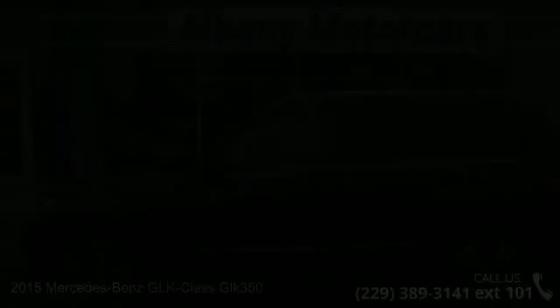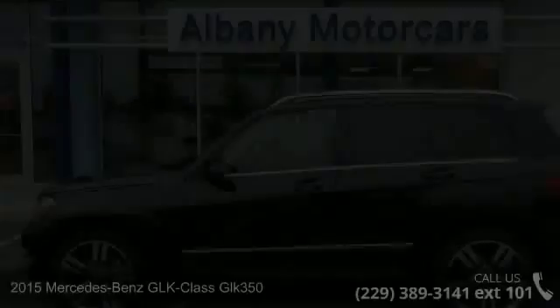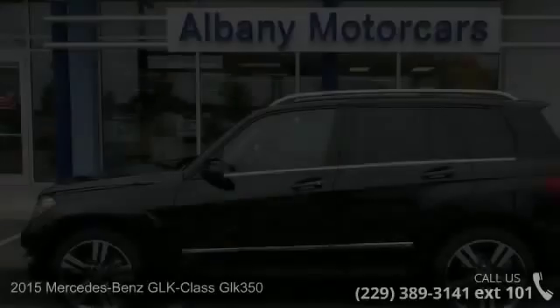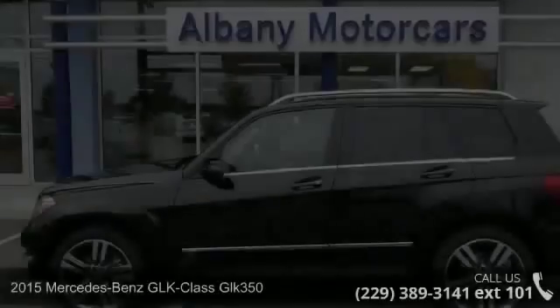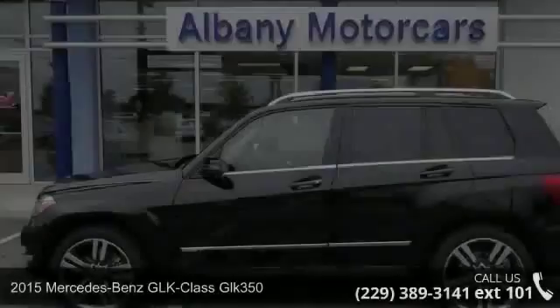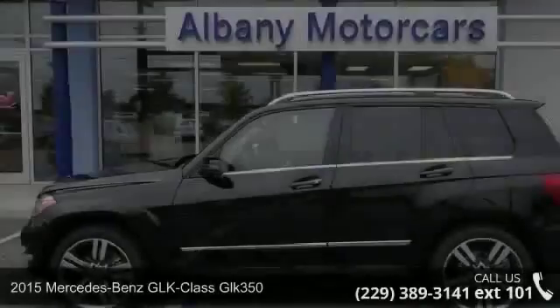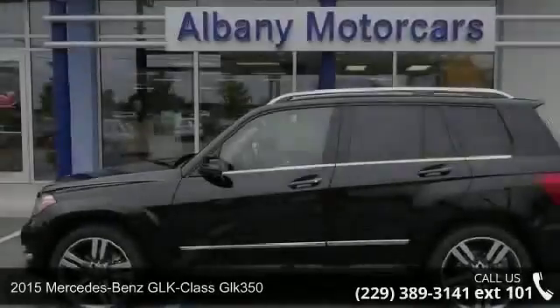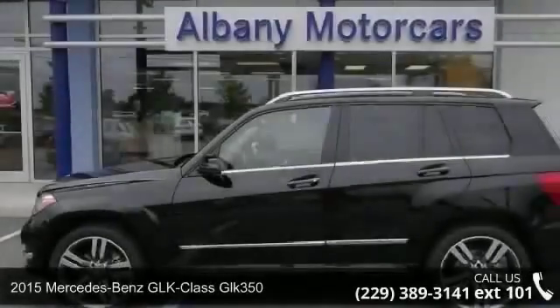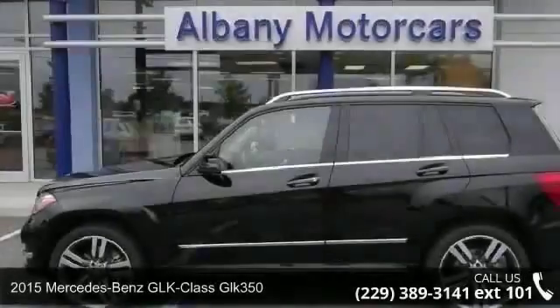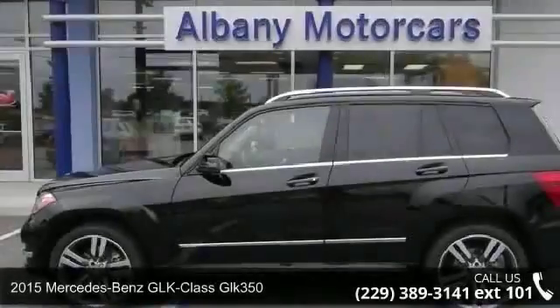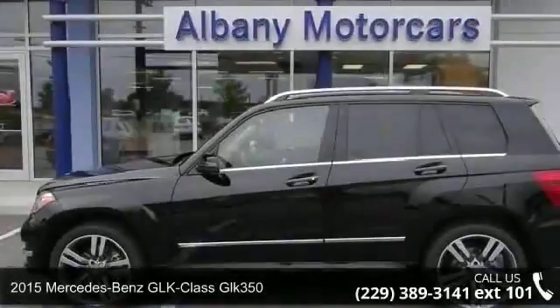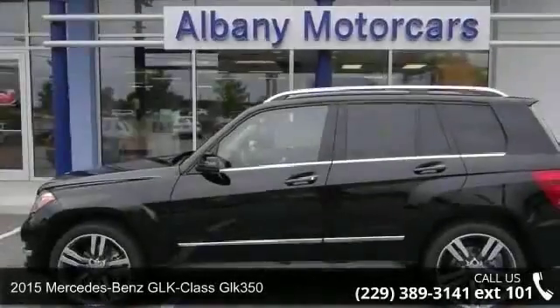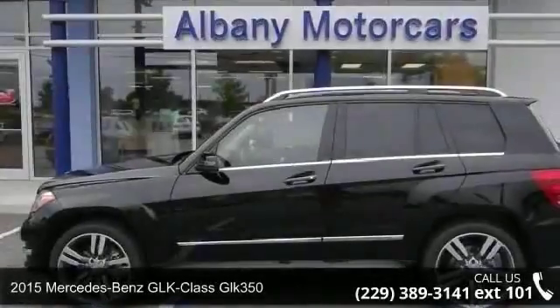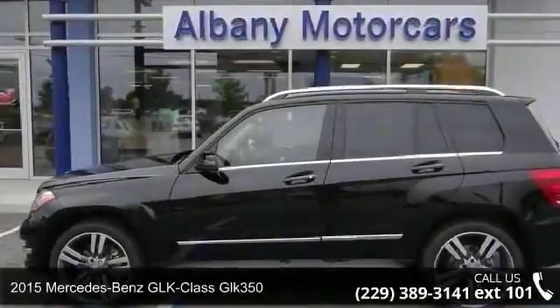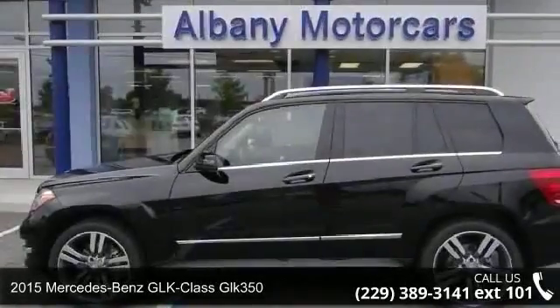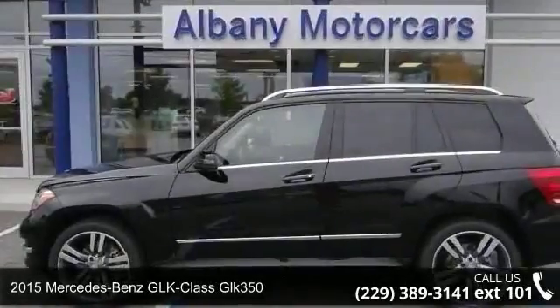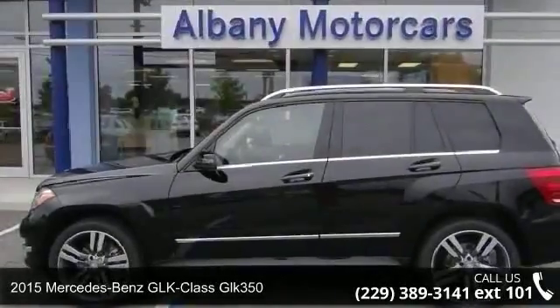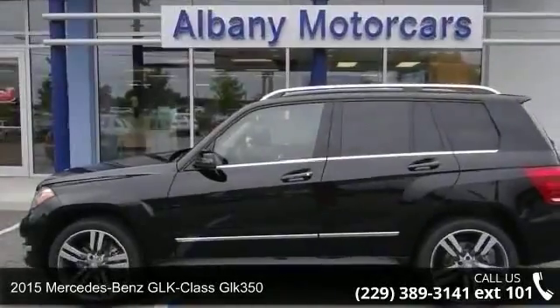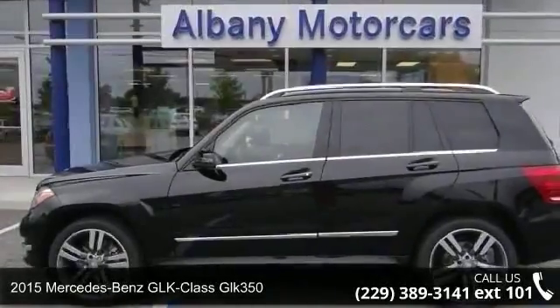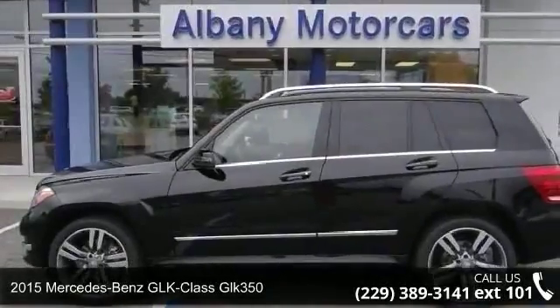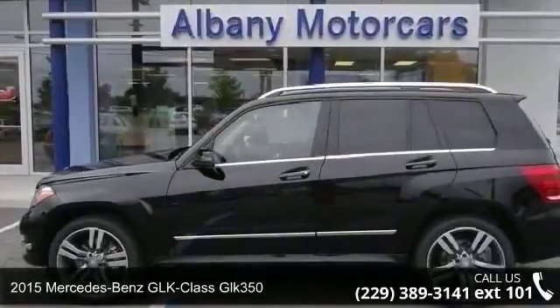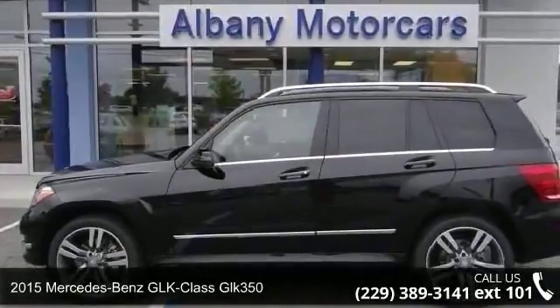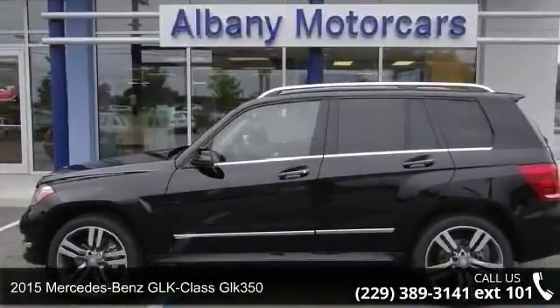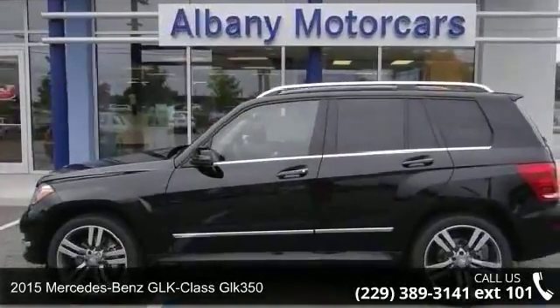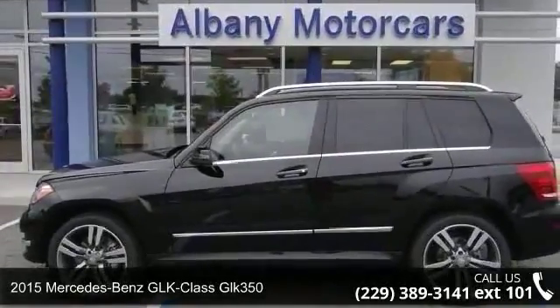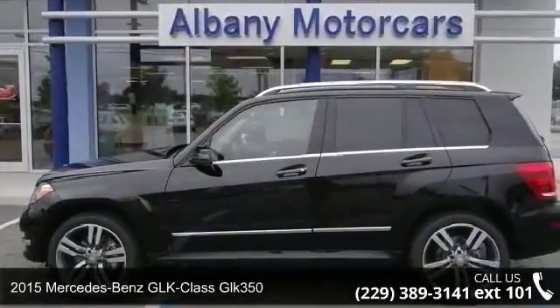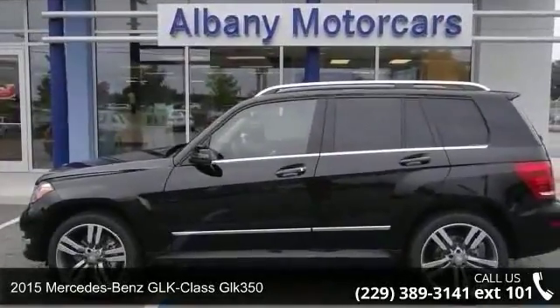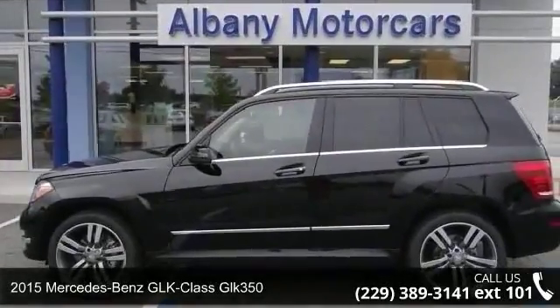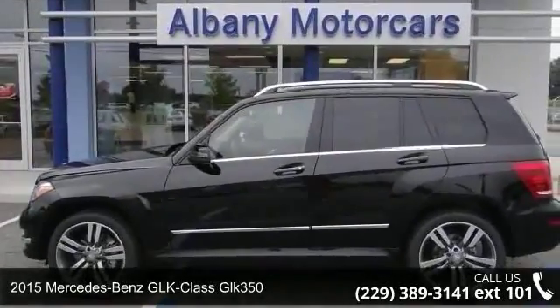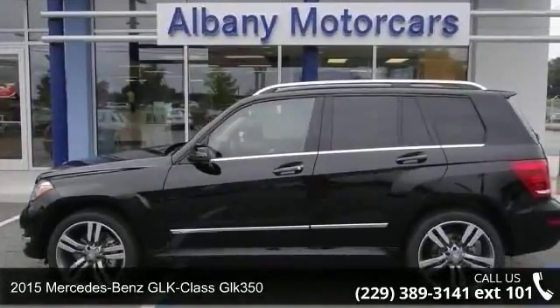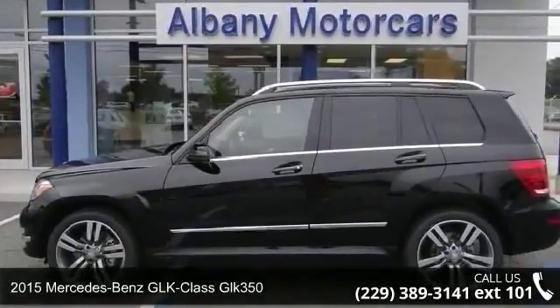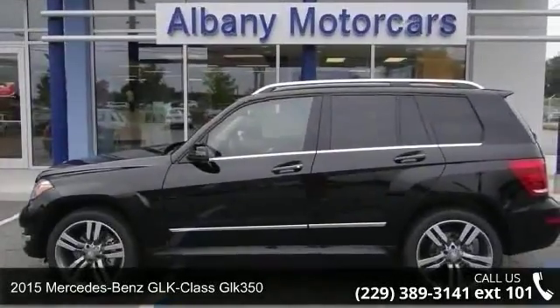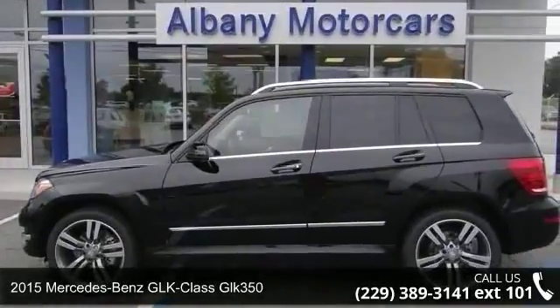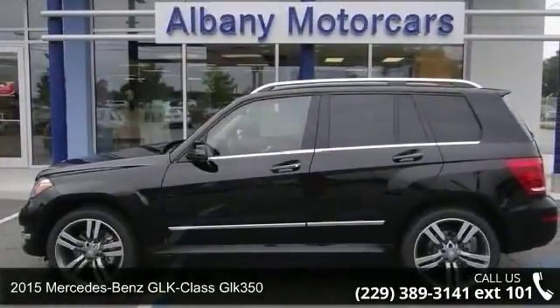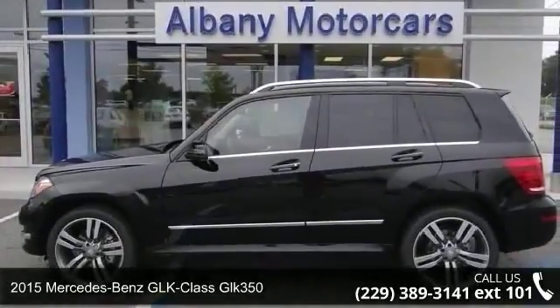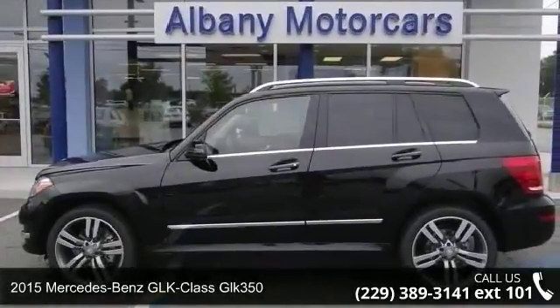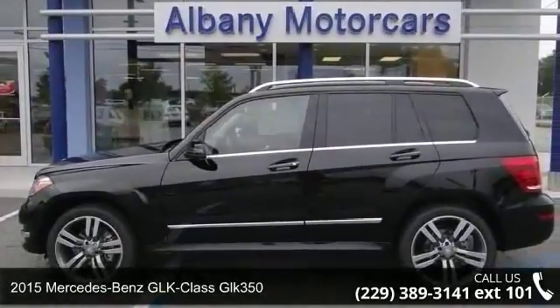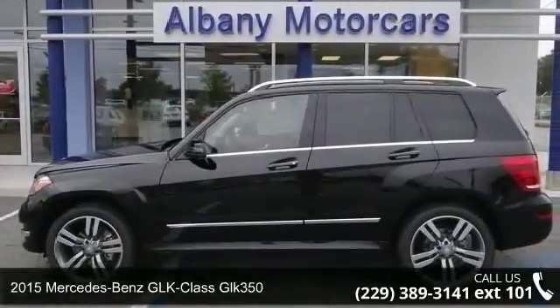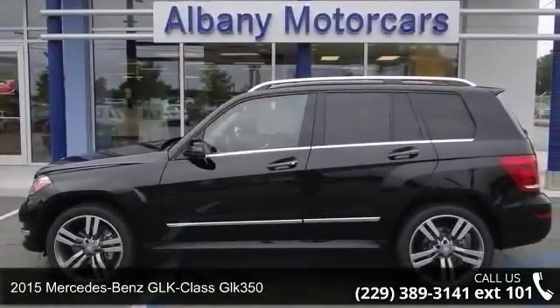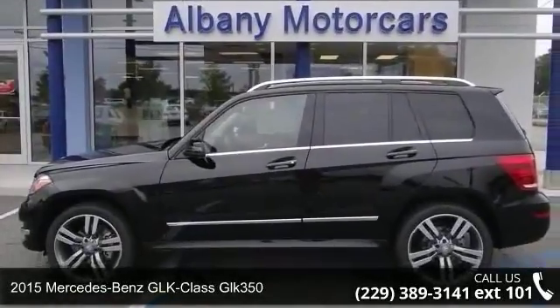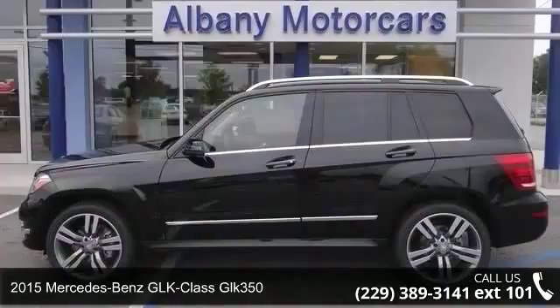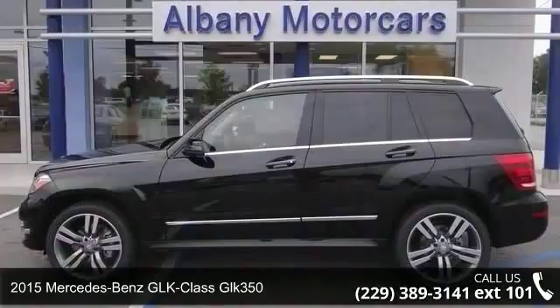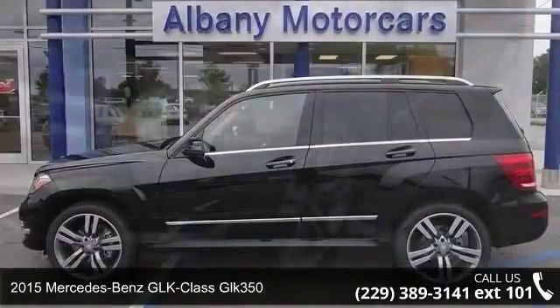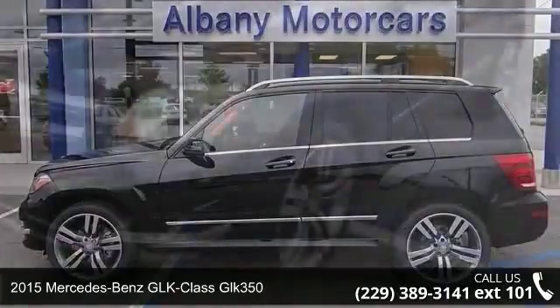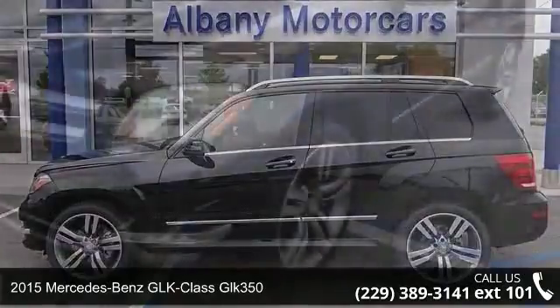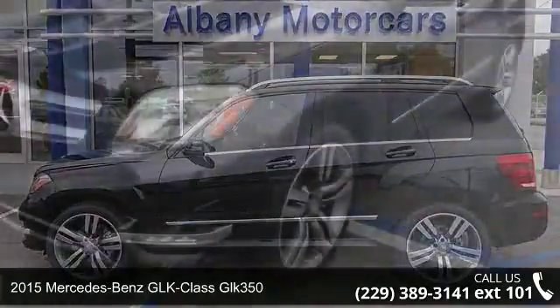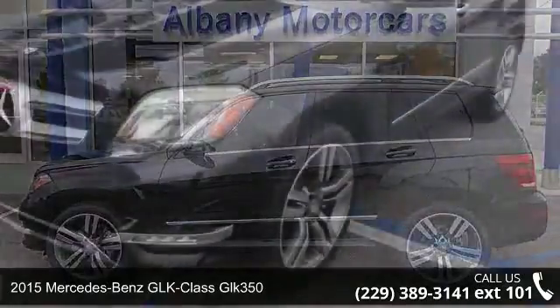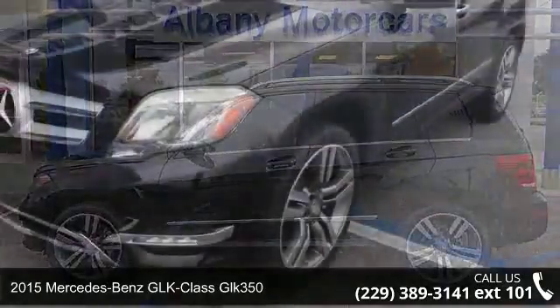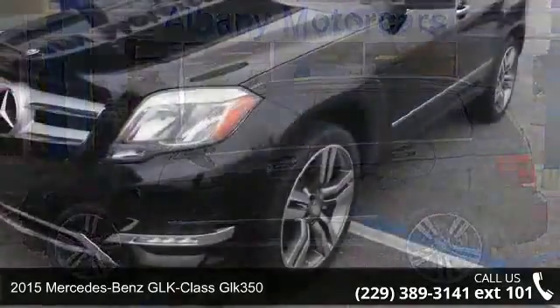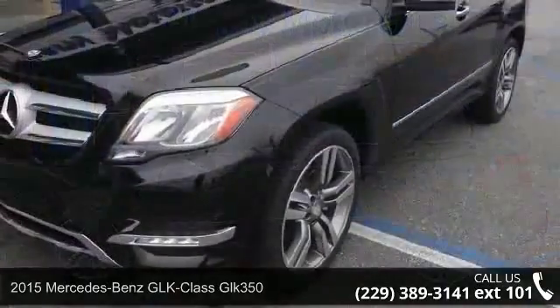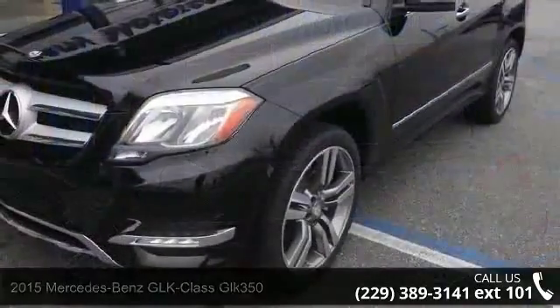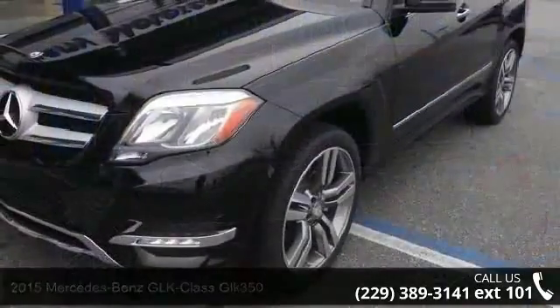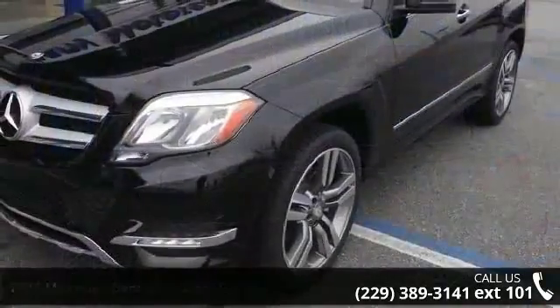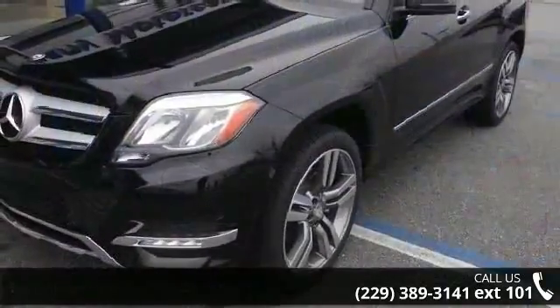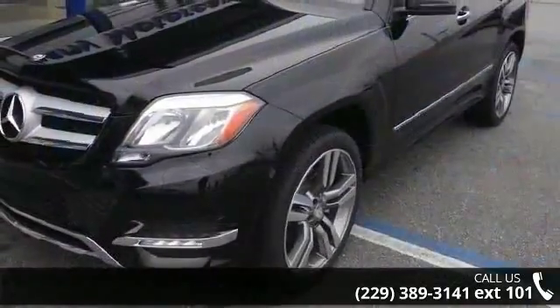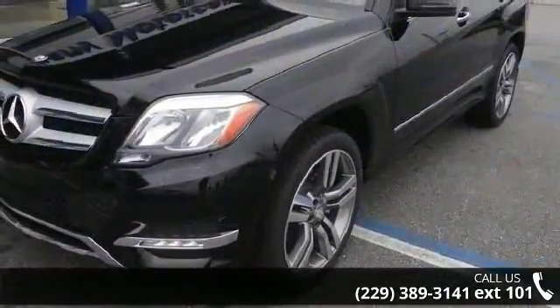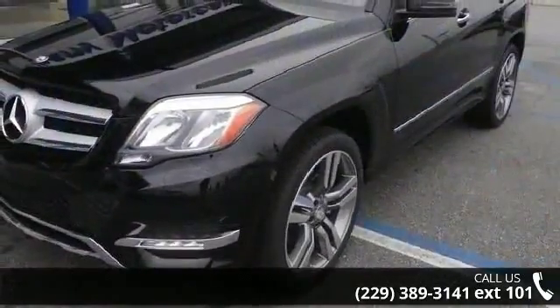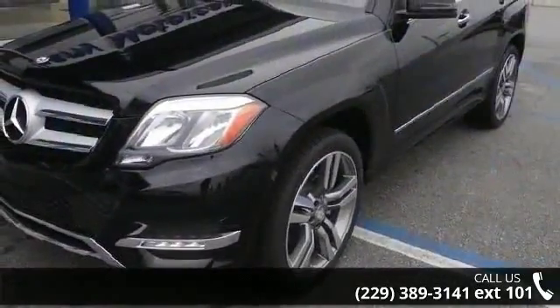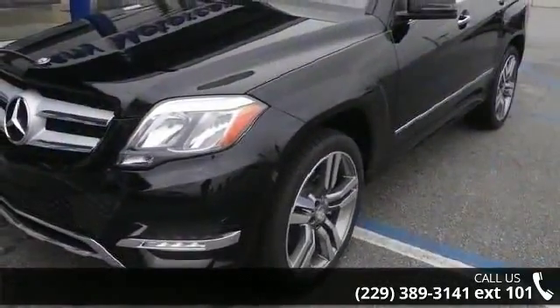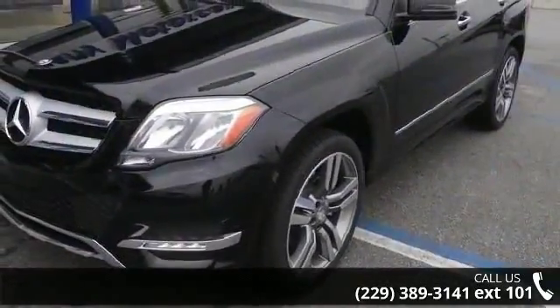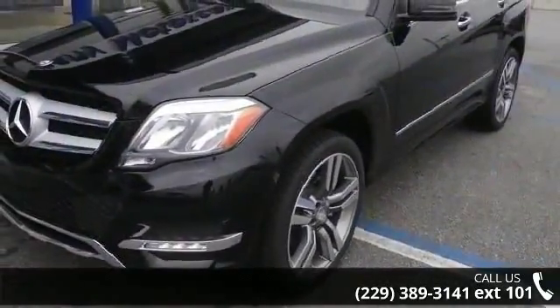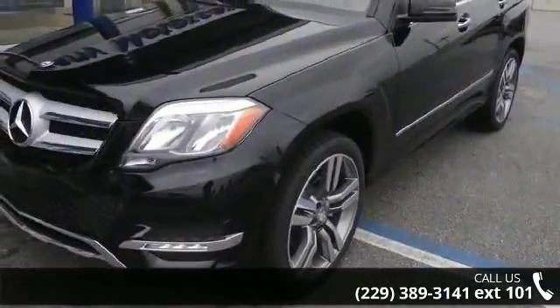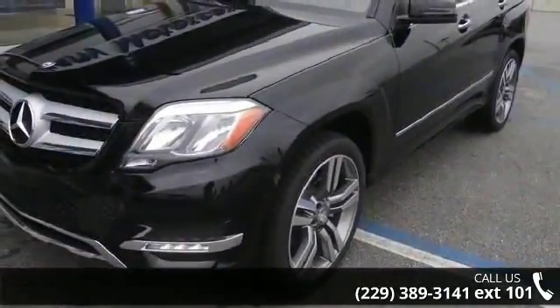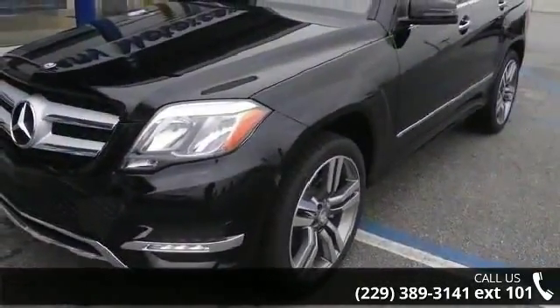Presenting the 2015 Mercedes-Benz GLK Class GLK 350. Don't miss this great deal on a luxury vehicle.